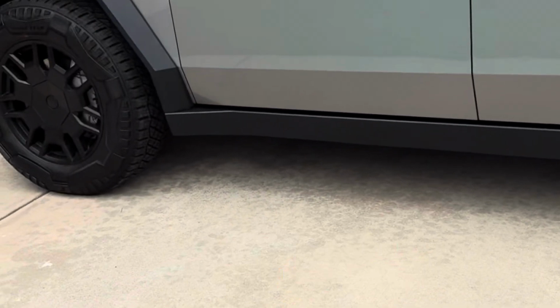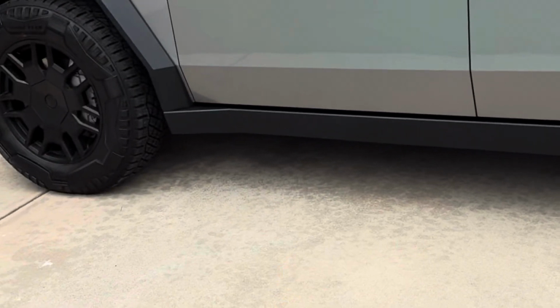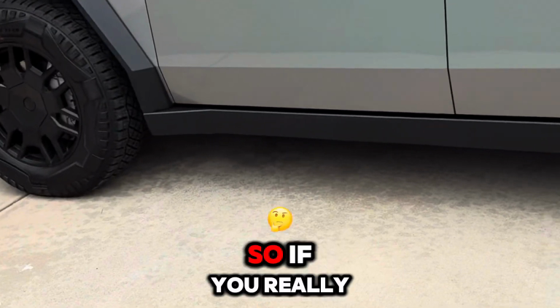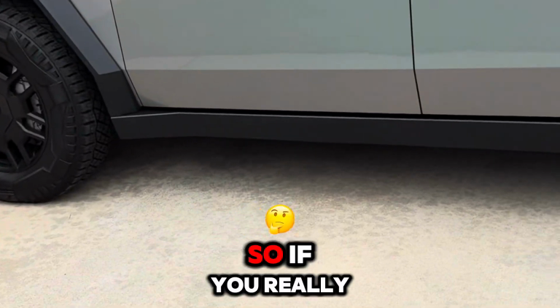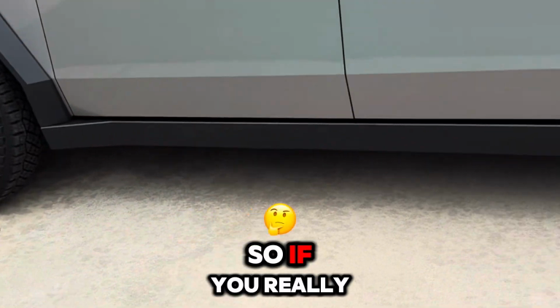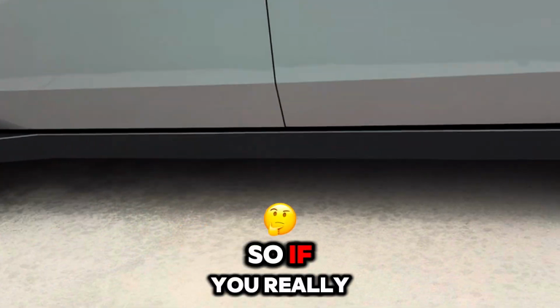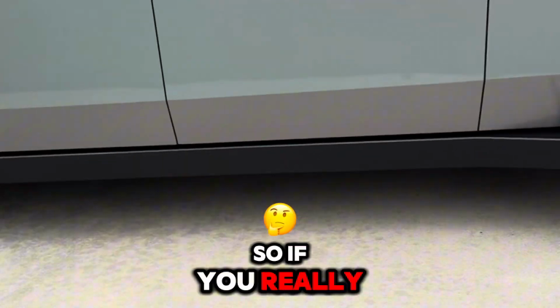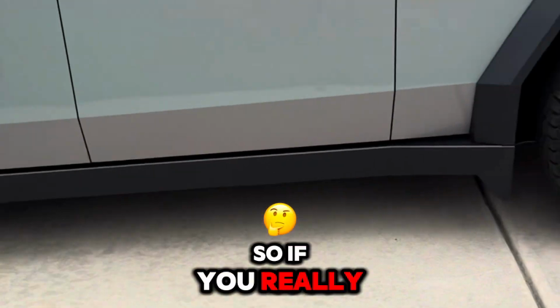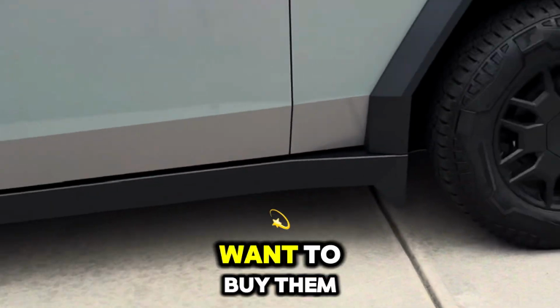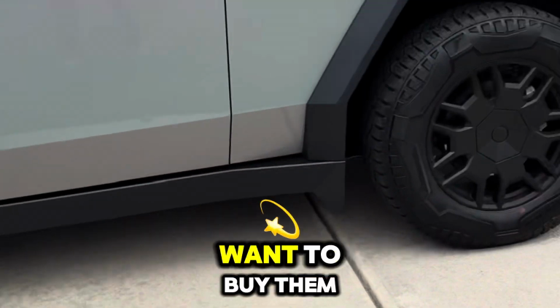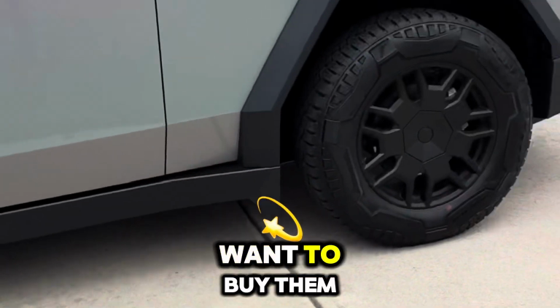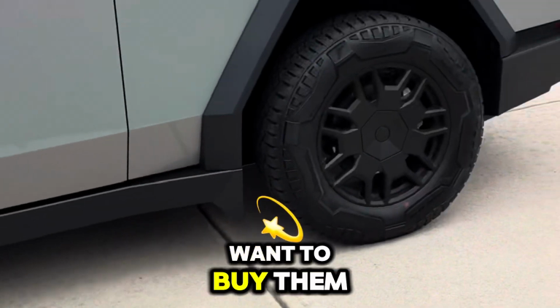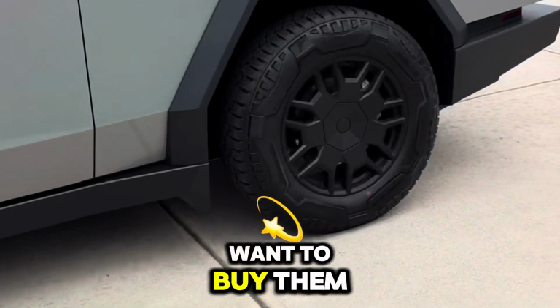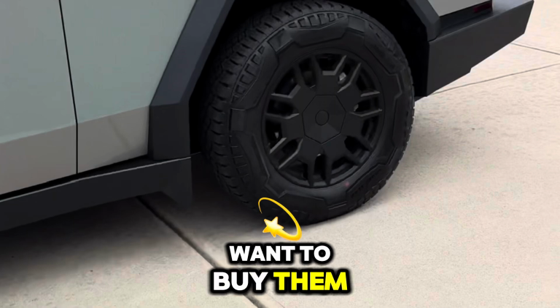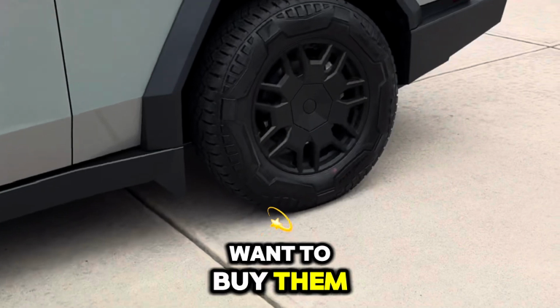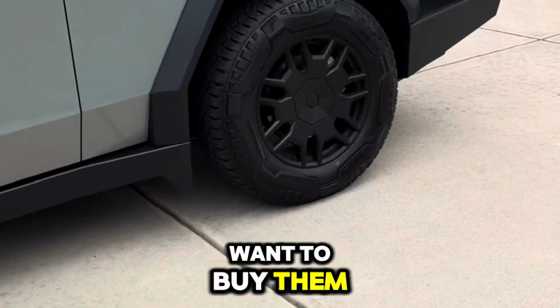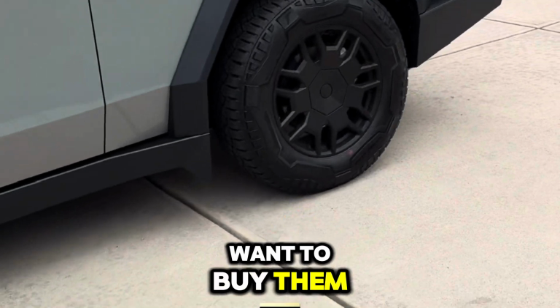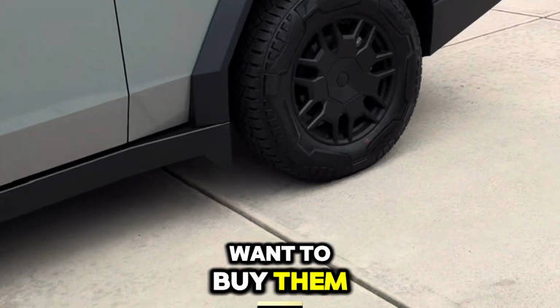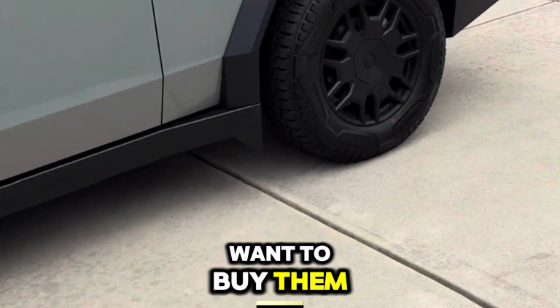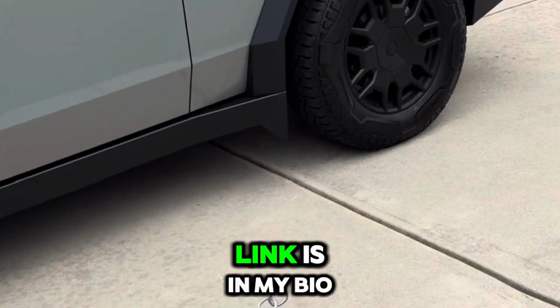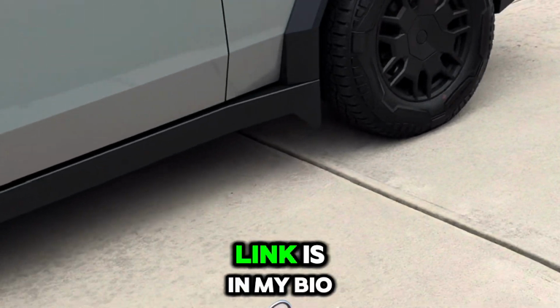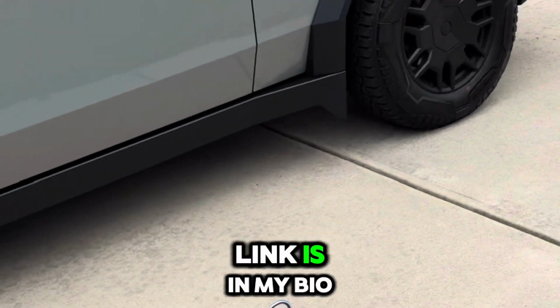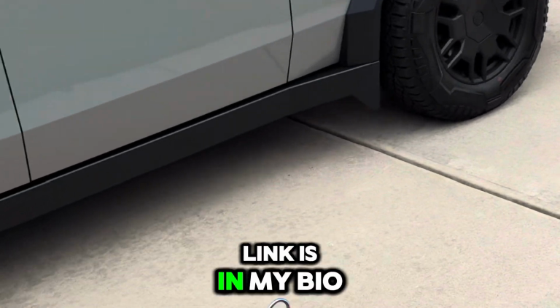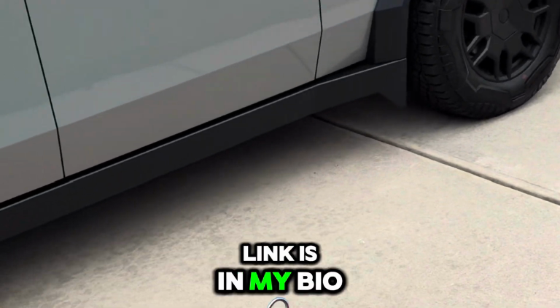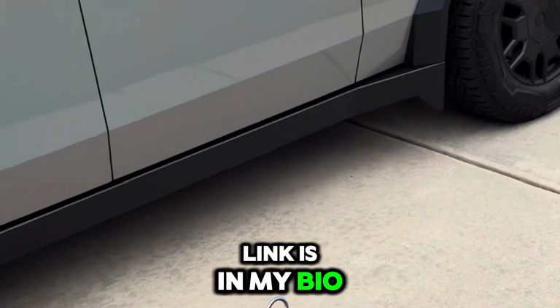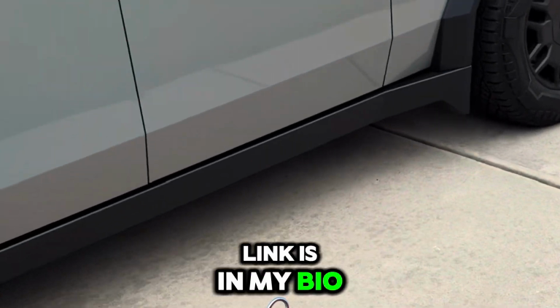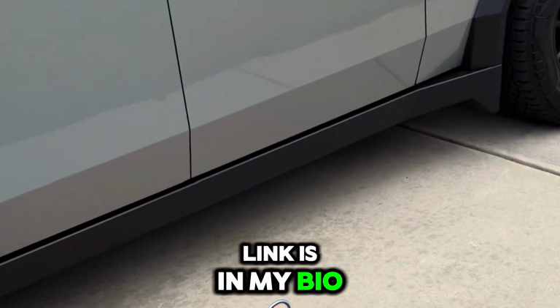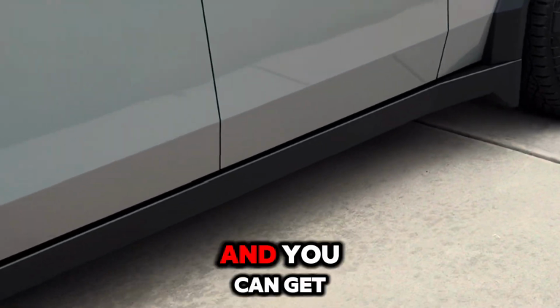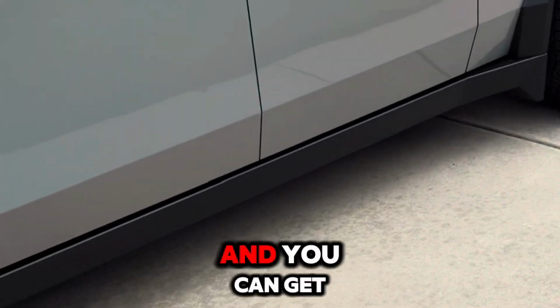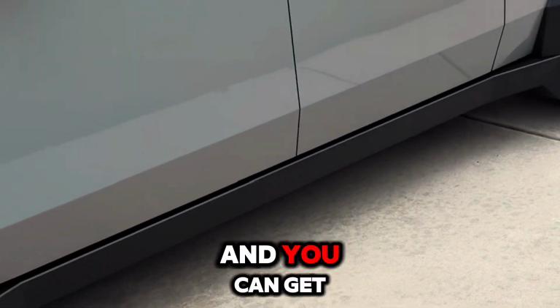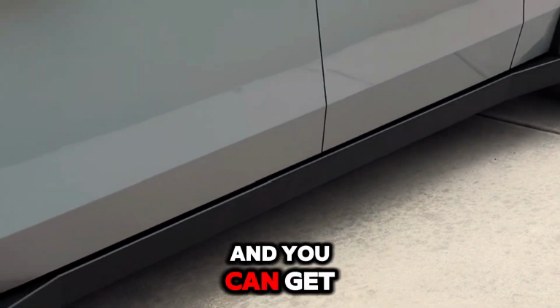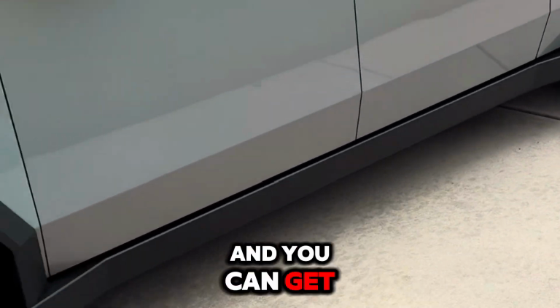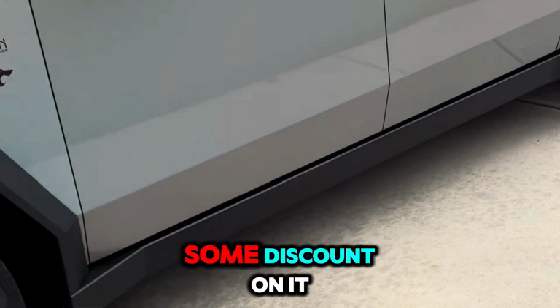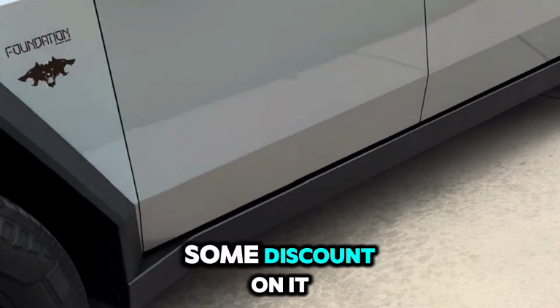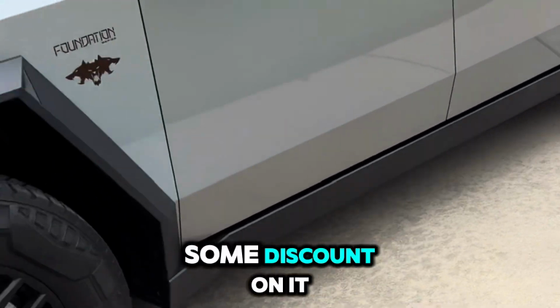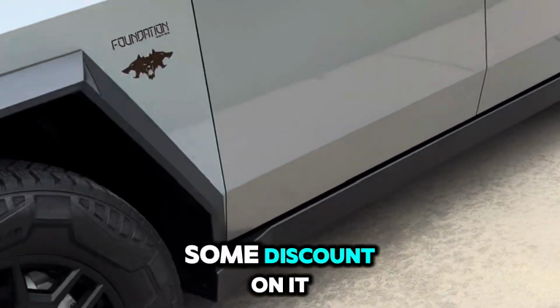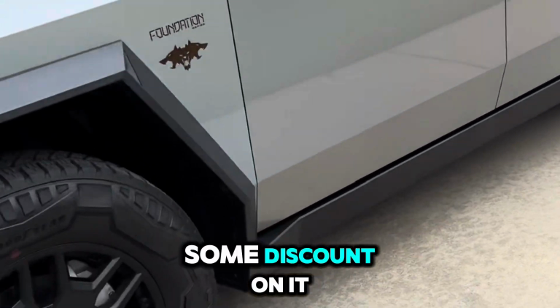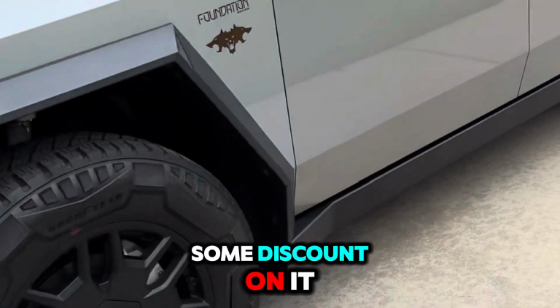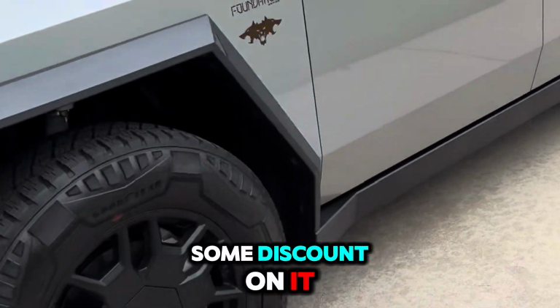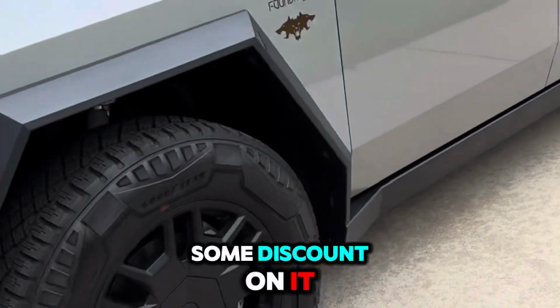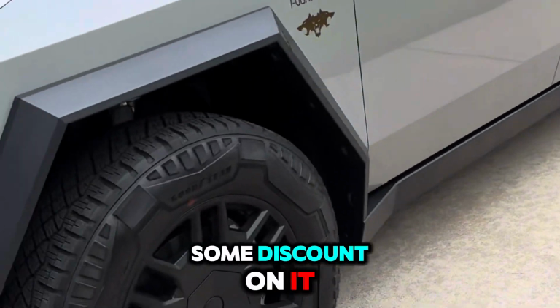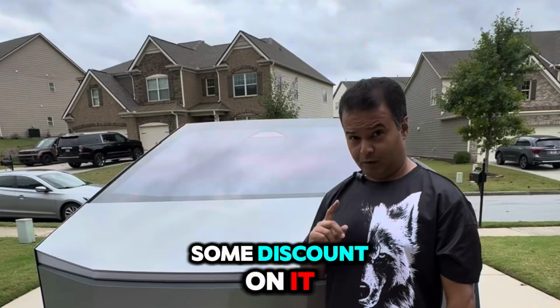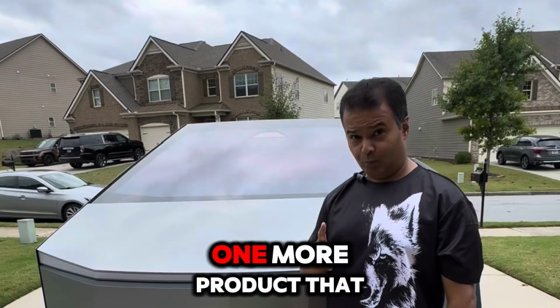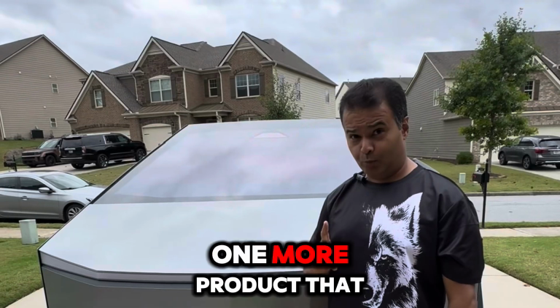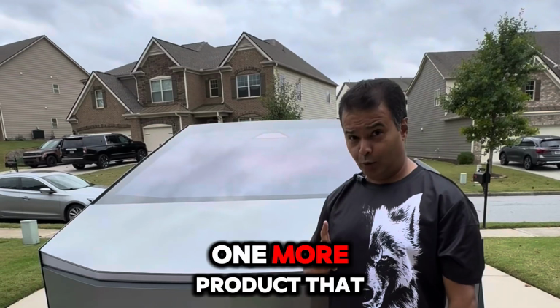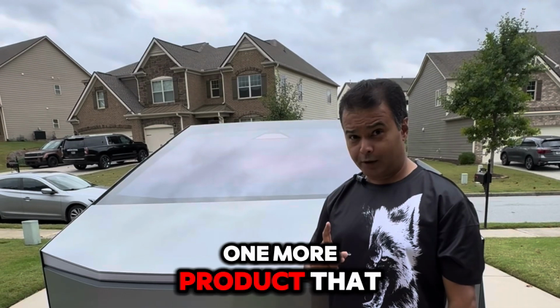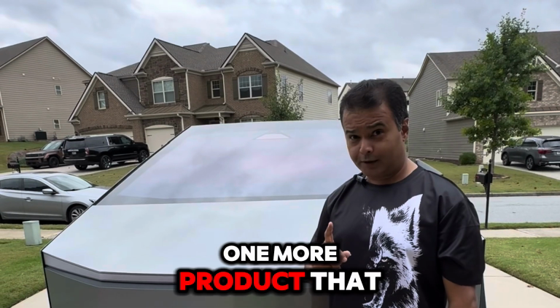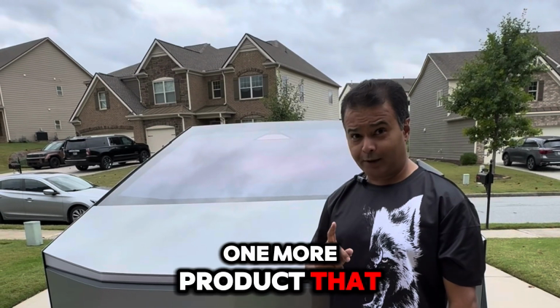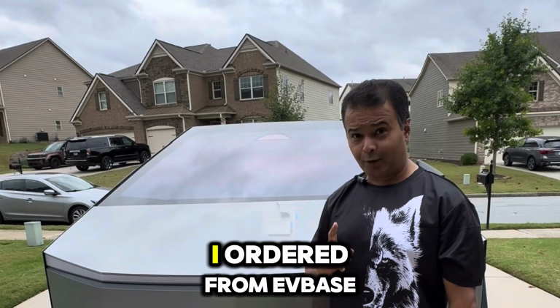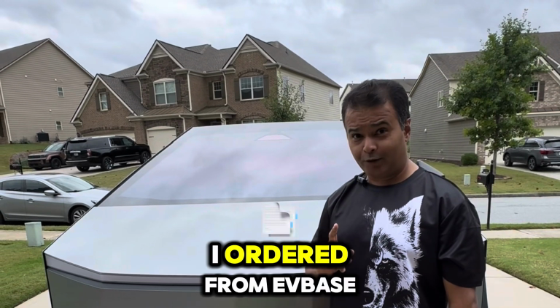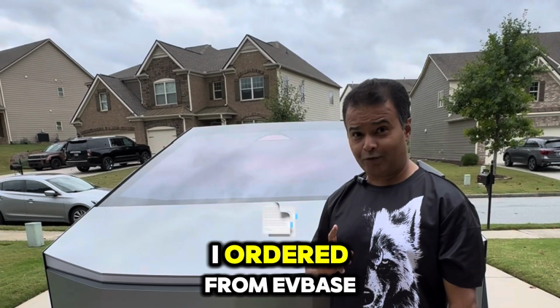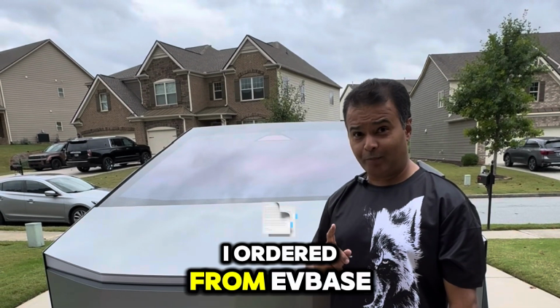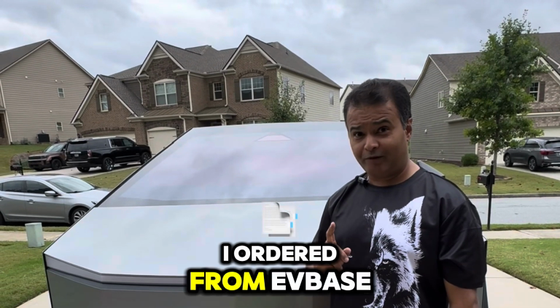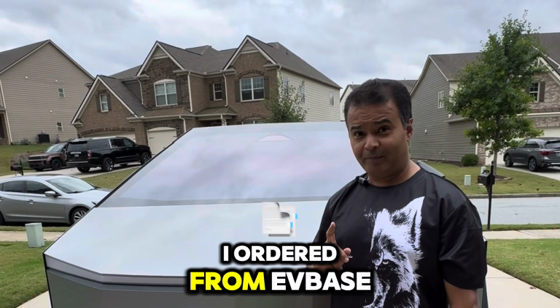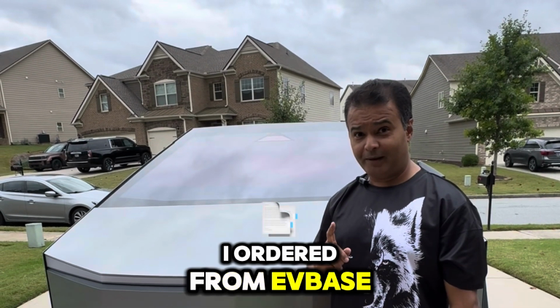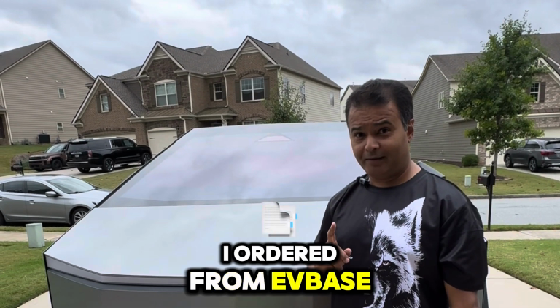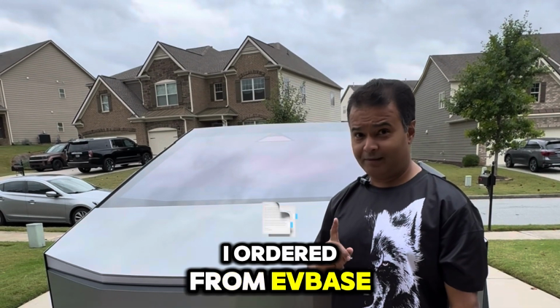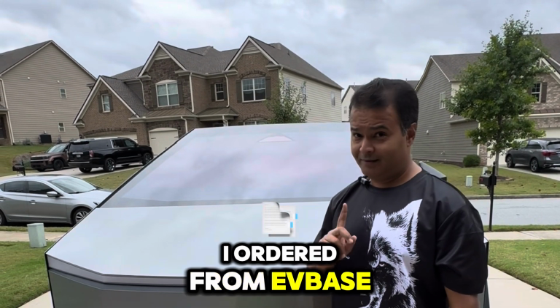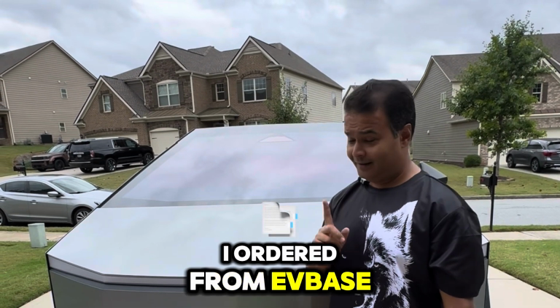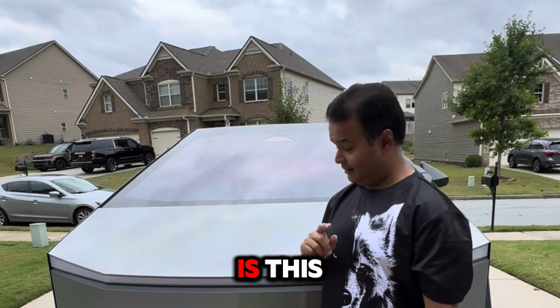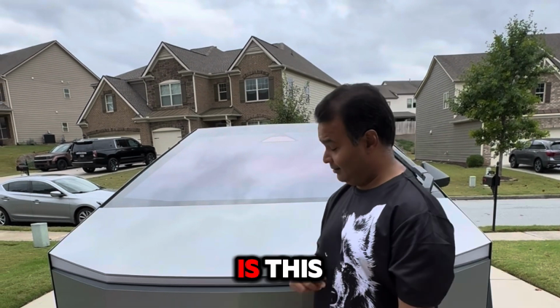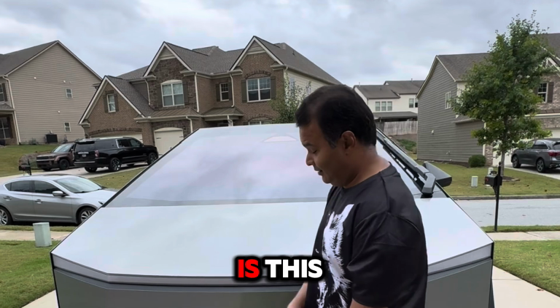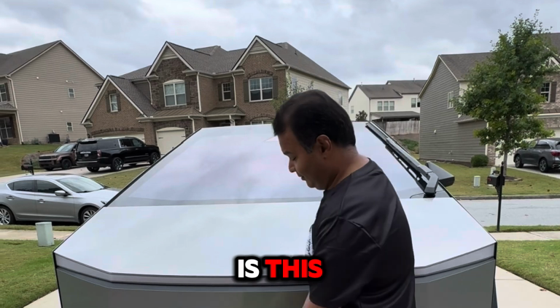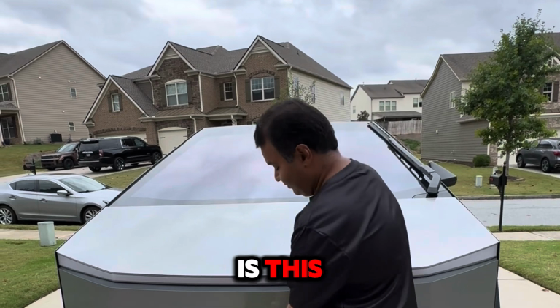If you really want to buy them, the link is in my bio and you can get a discount. One more product that I ordered from EVBase is this.